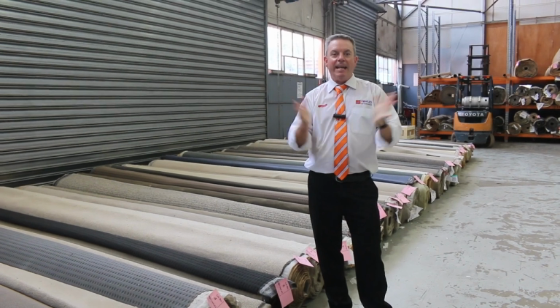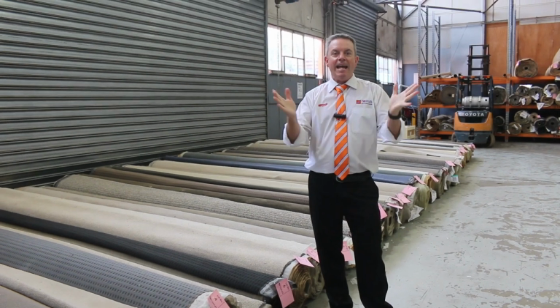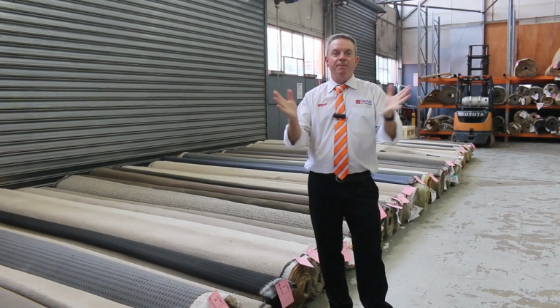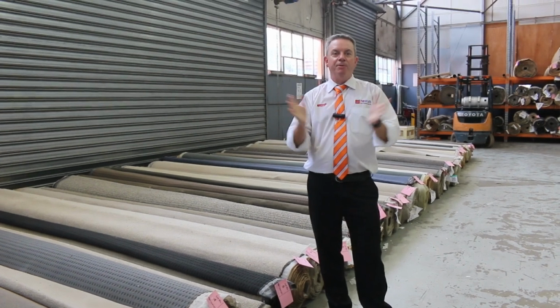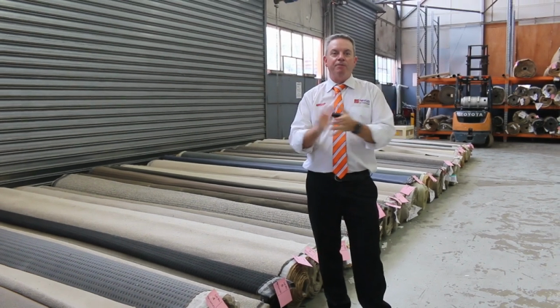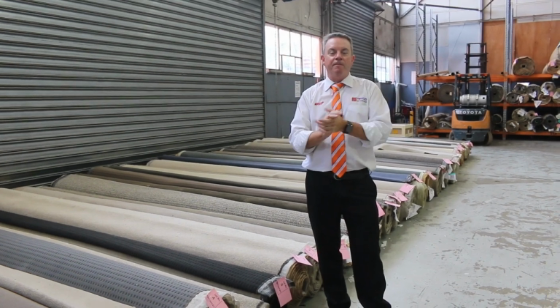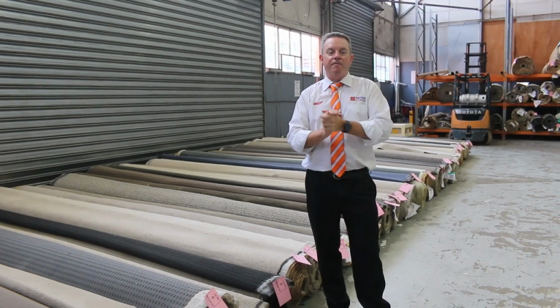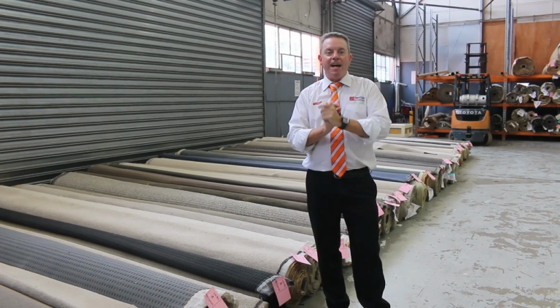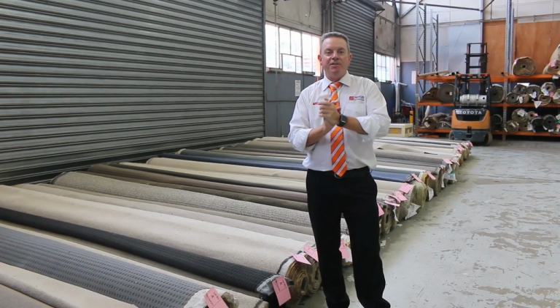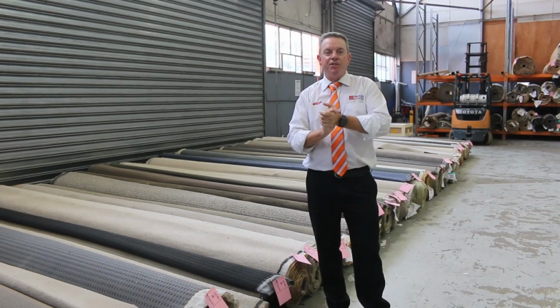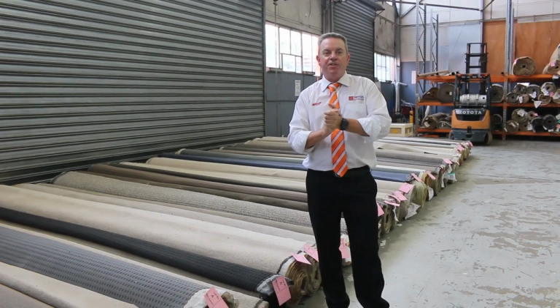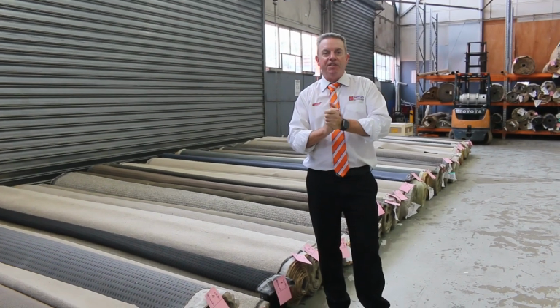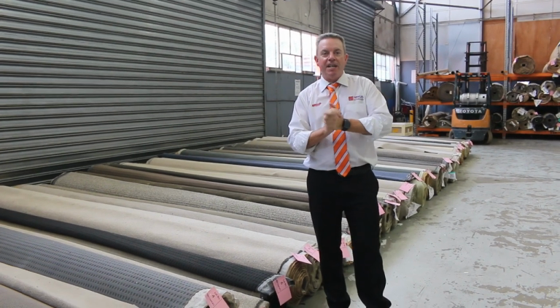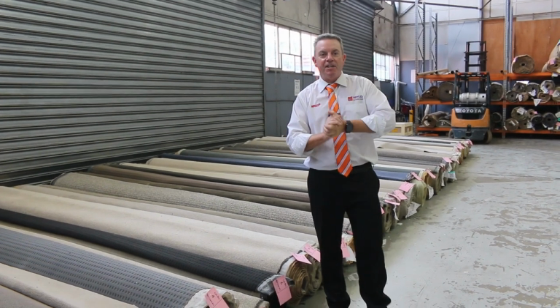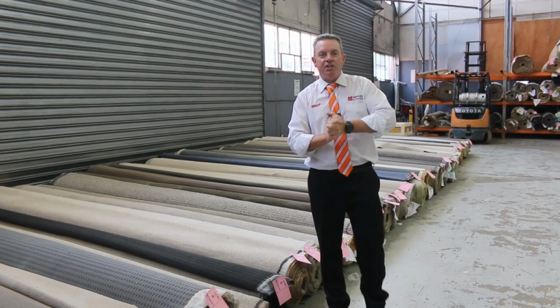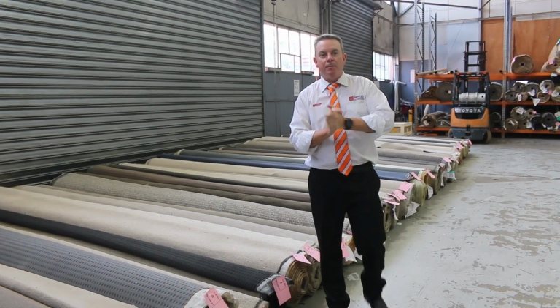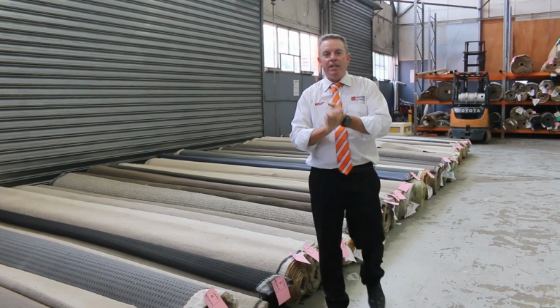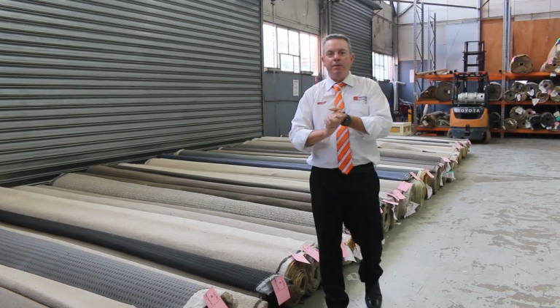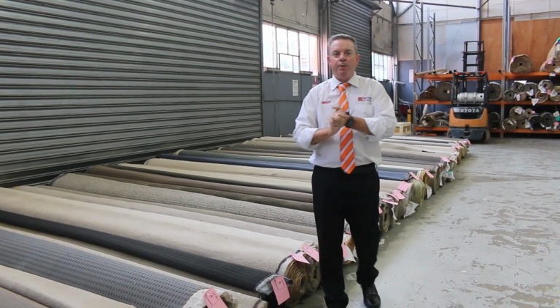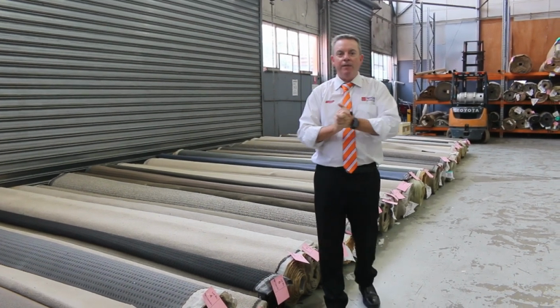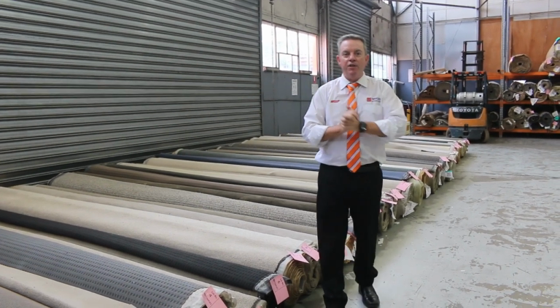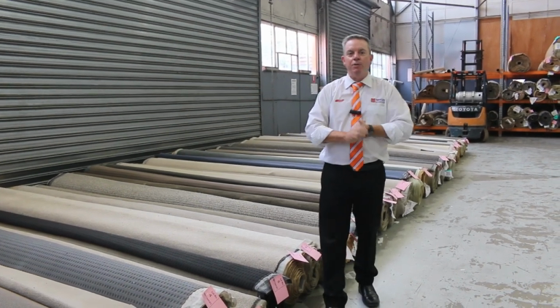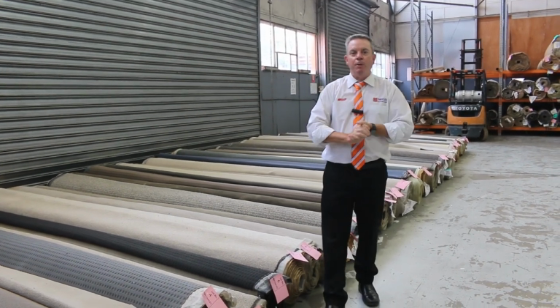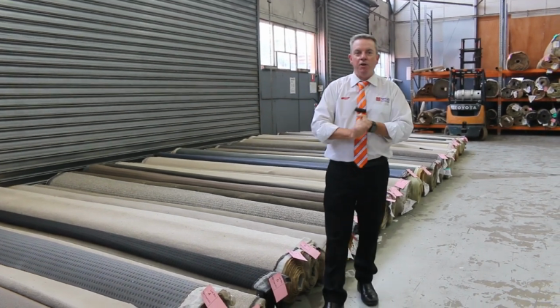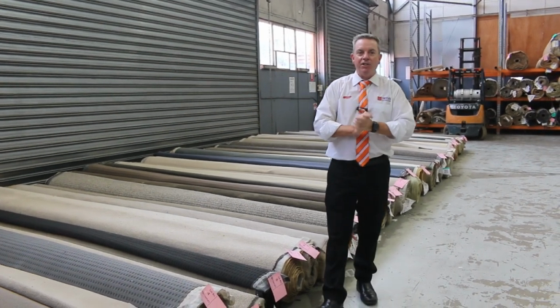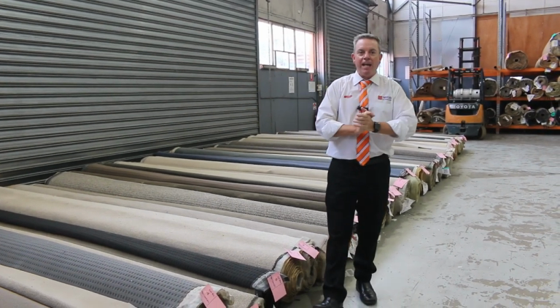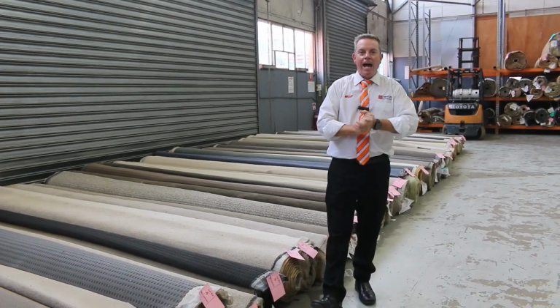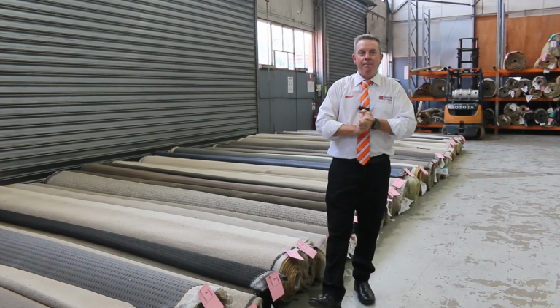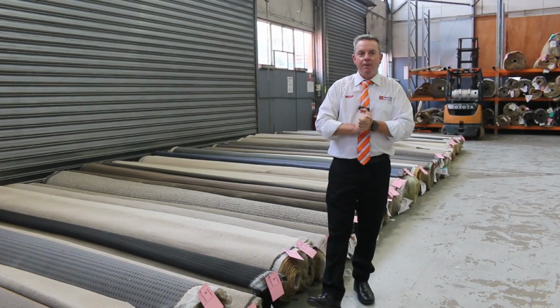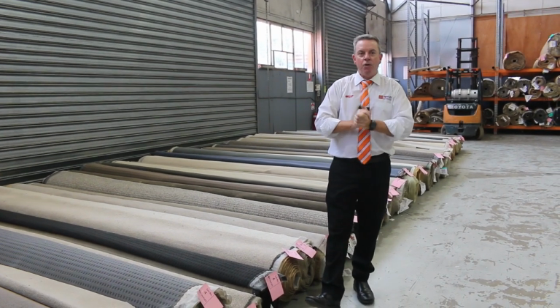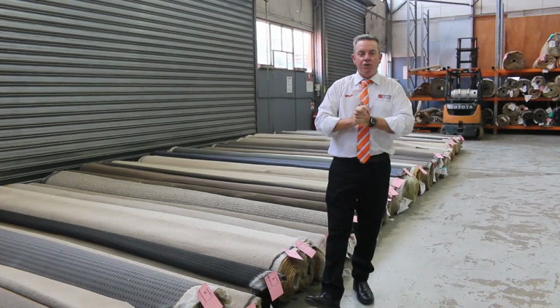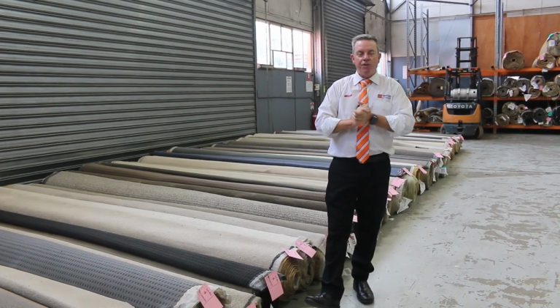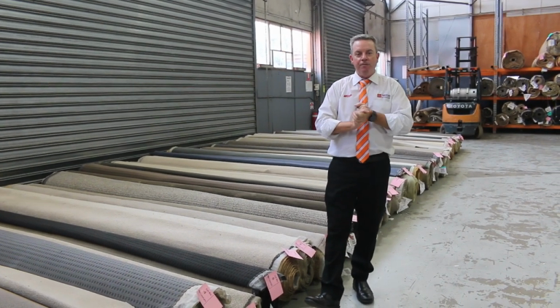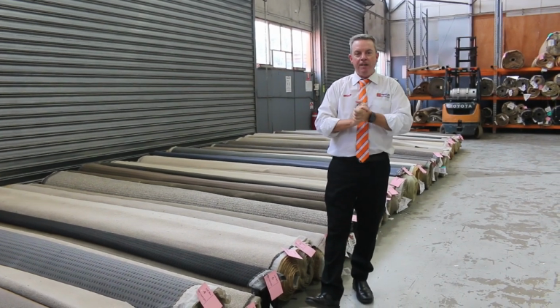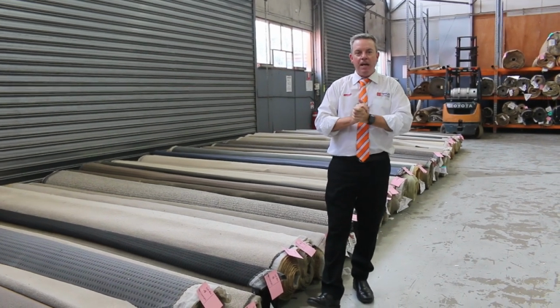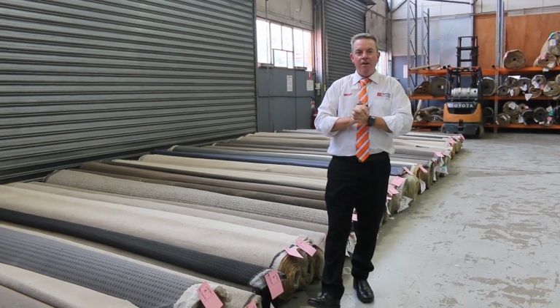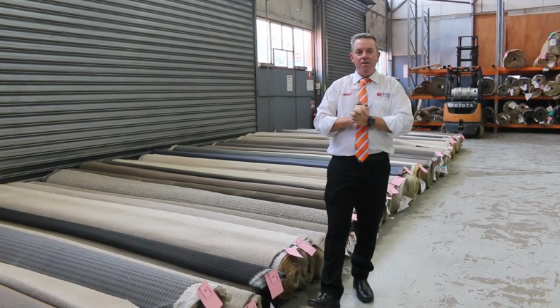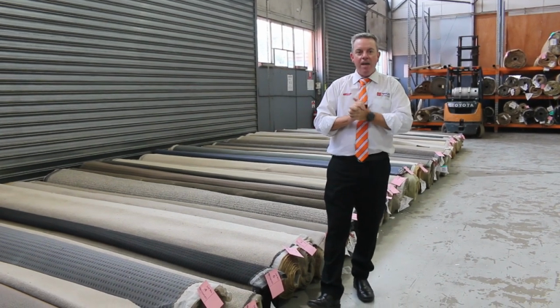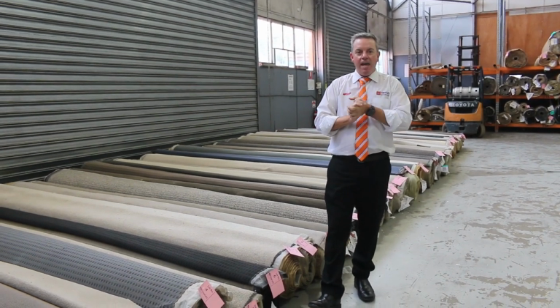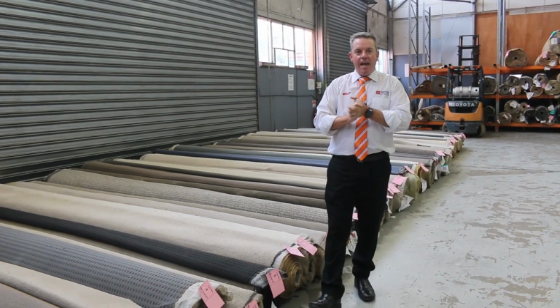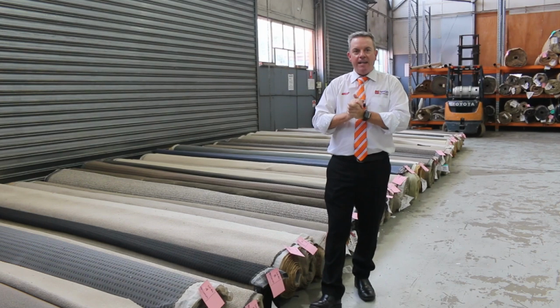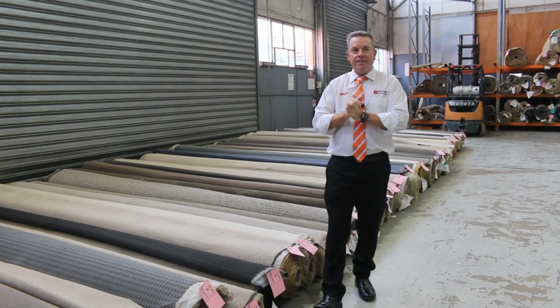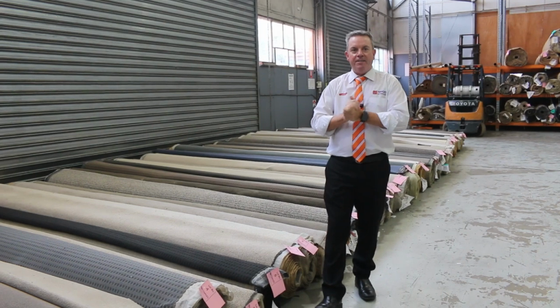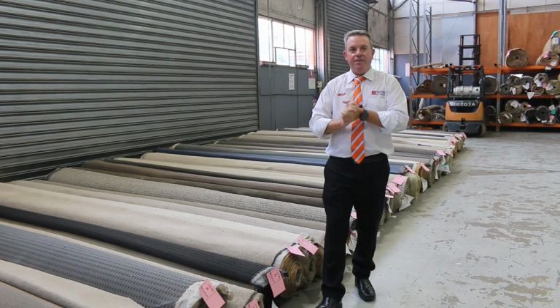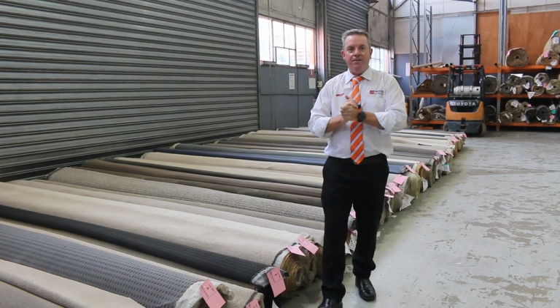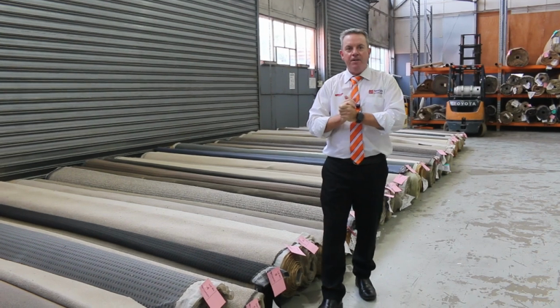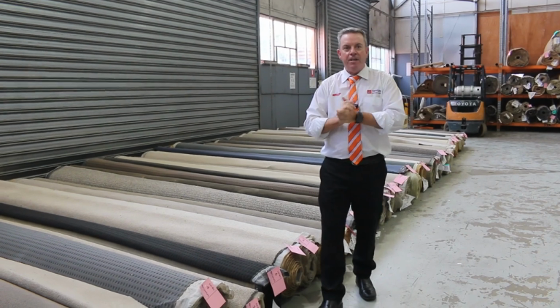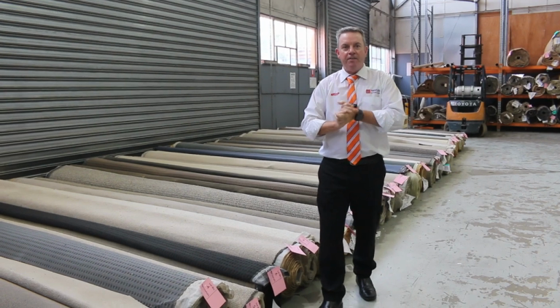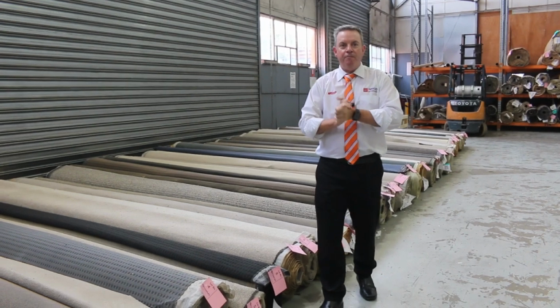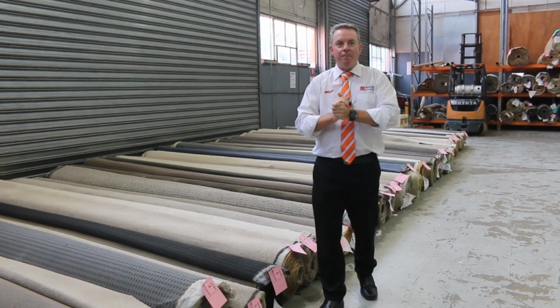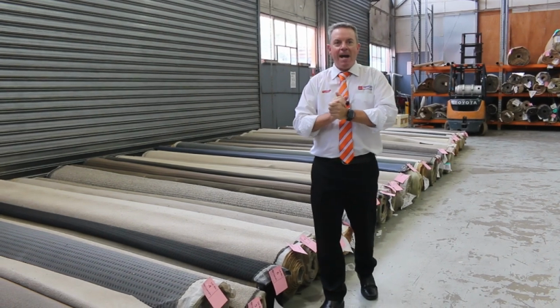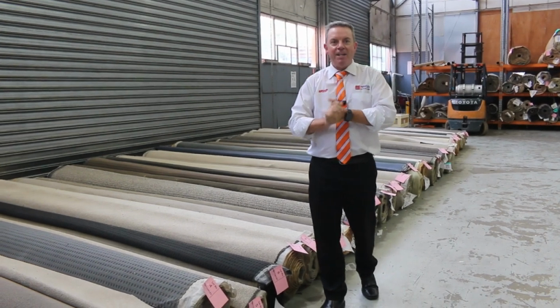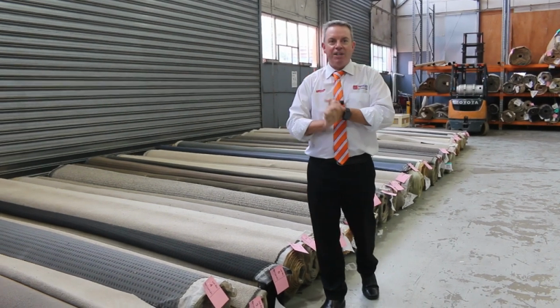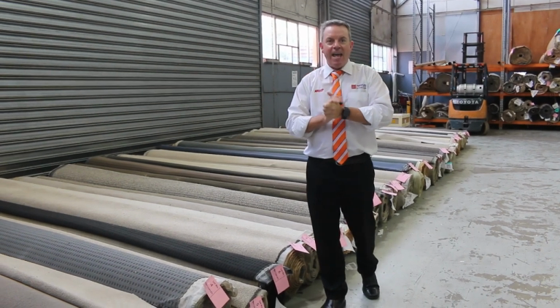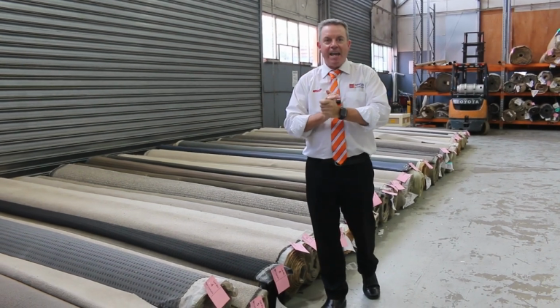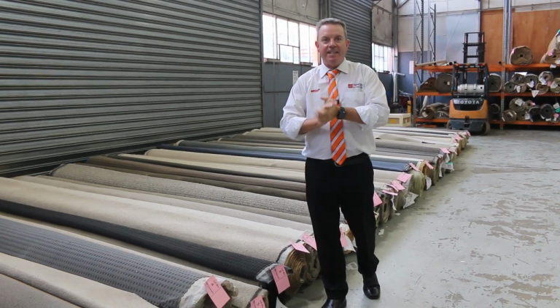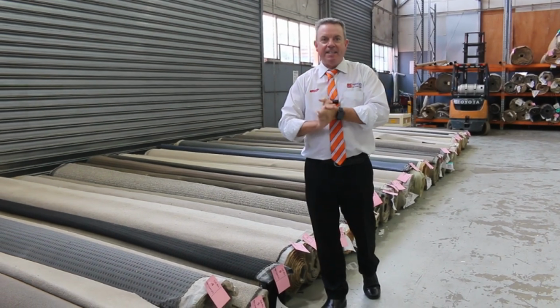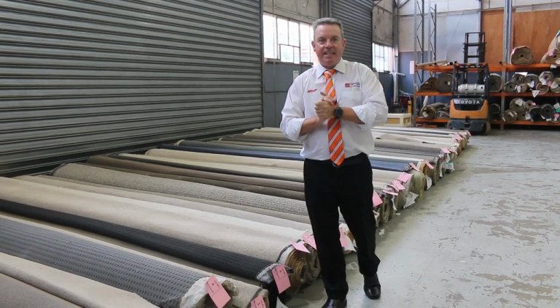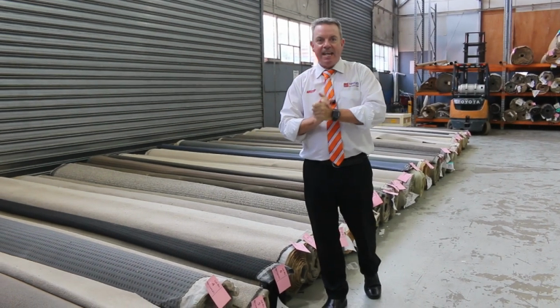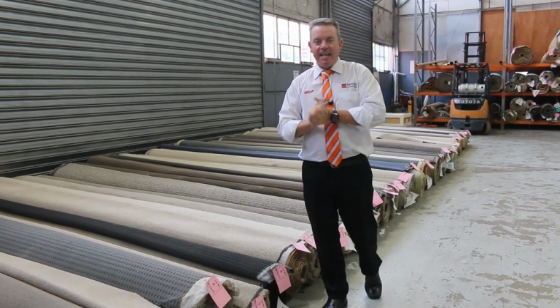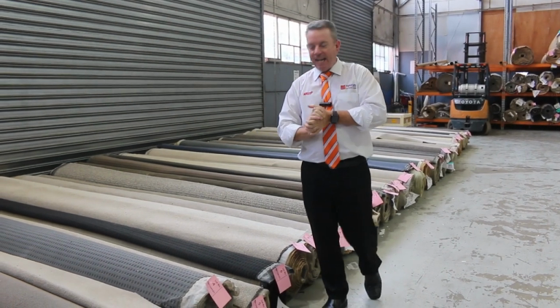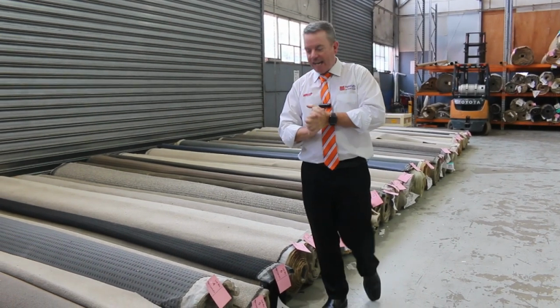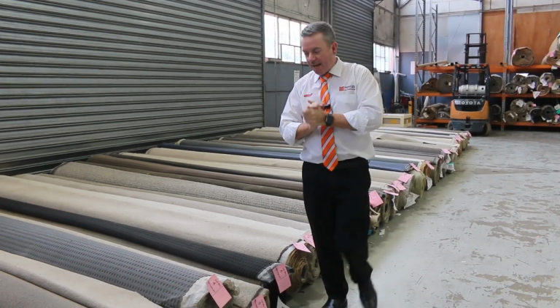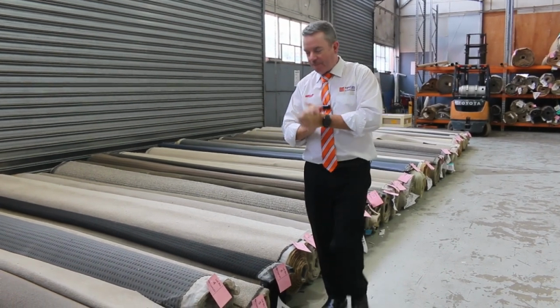G'day, I'm John from Fowls Auction and Sales. I'm here to preview tomorrow's carpet auction video, and that's the 30th of March at 10am.